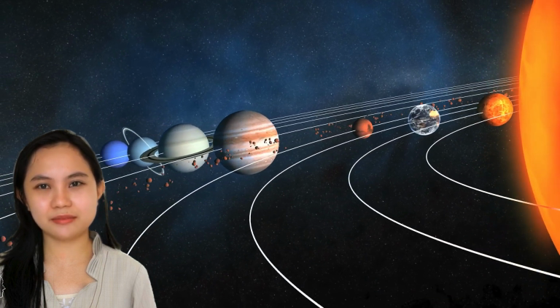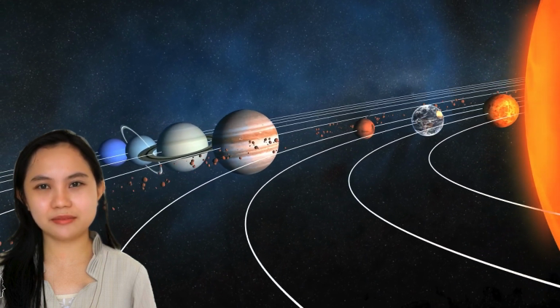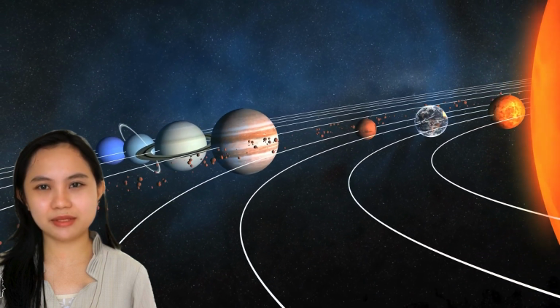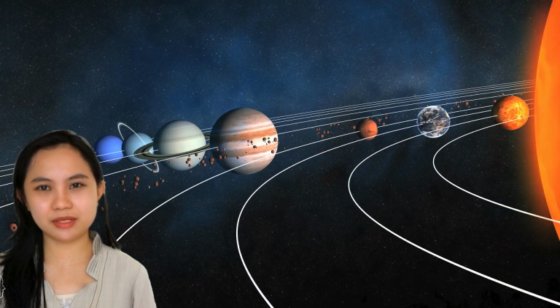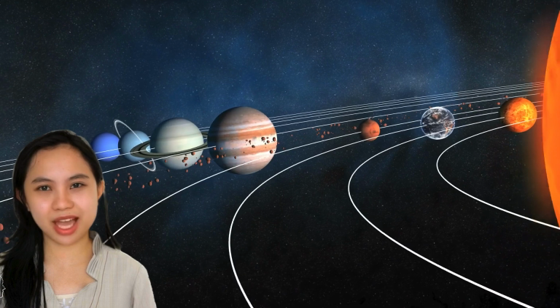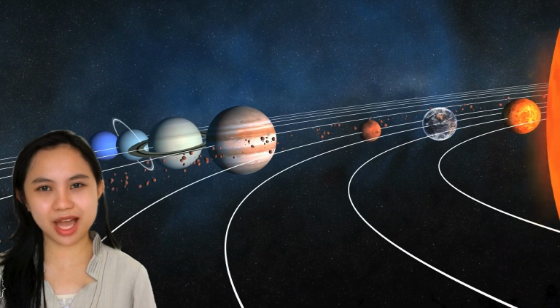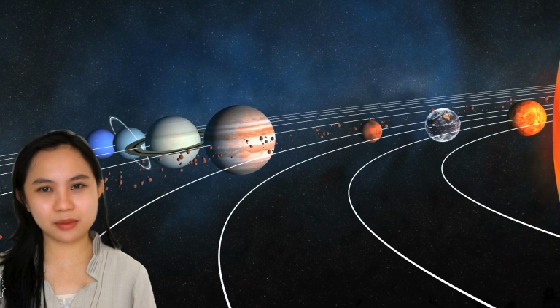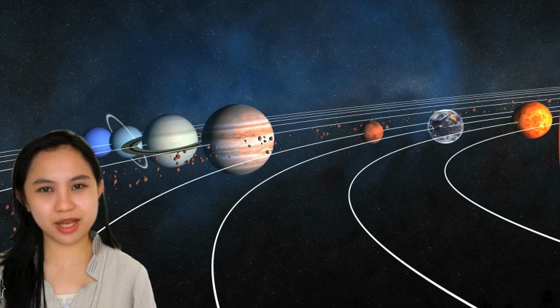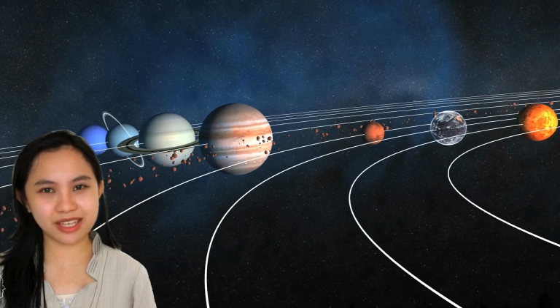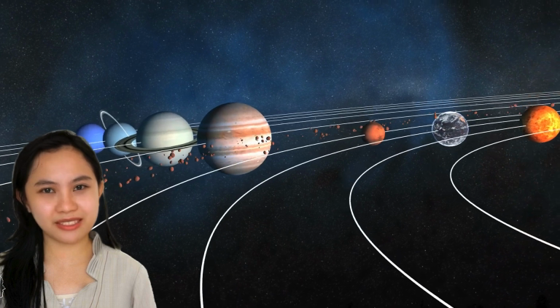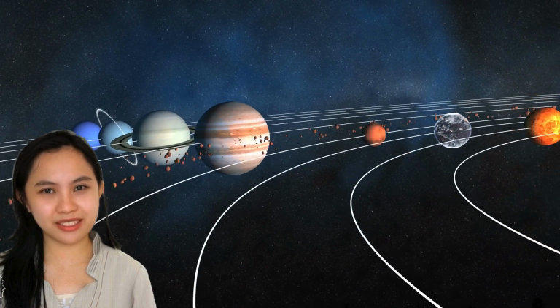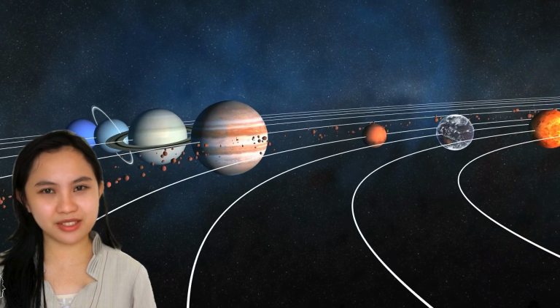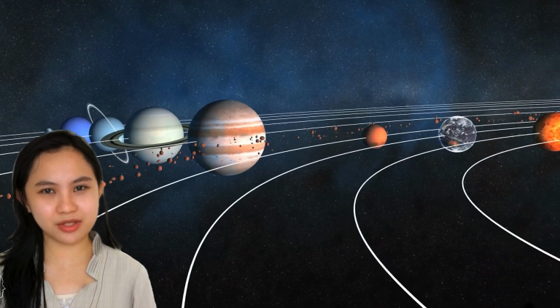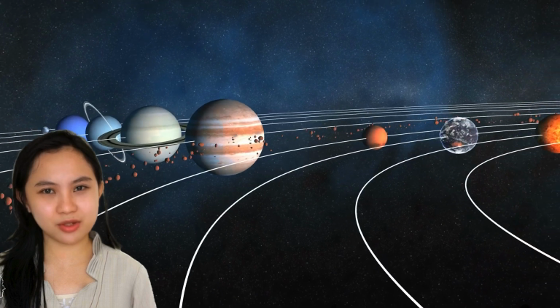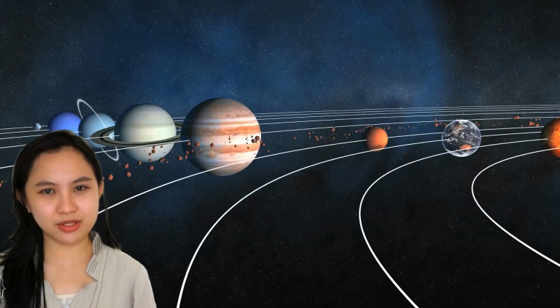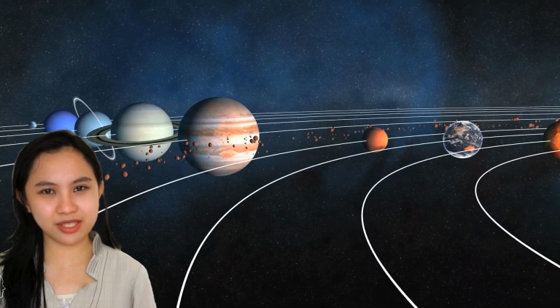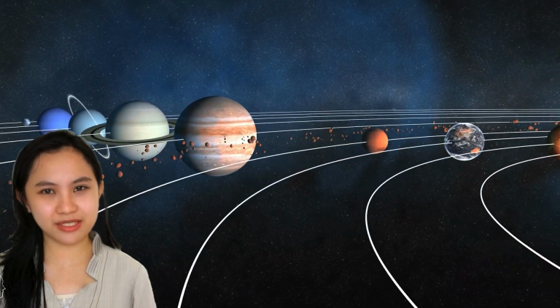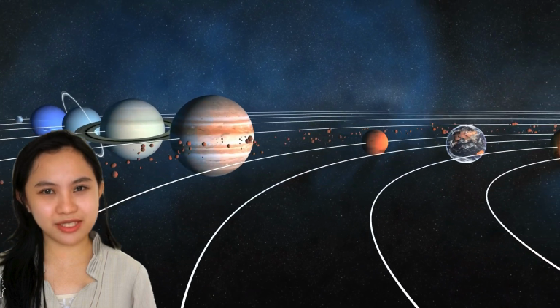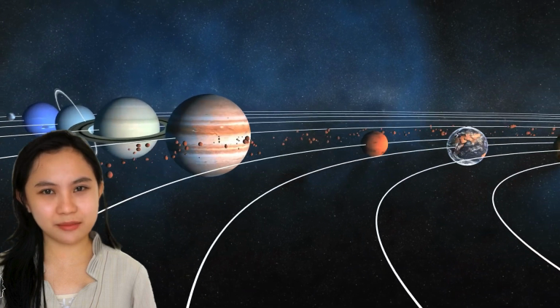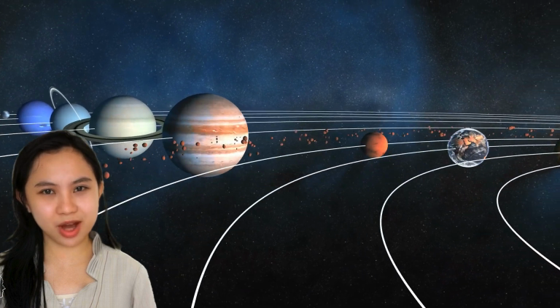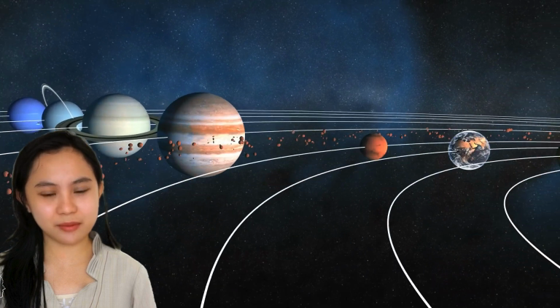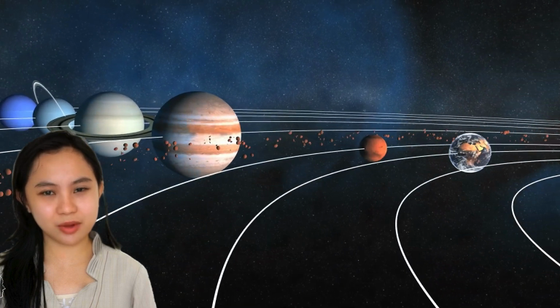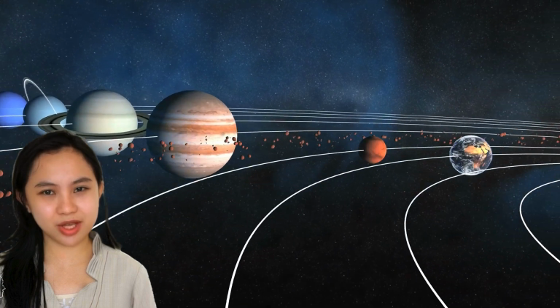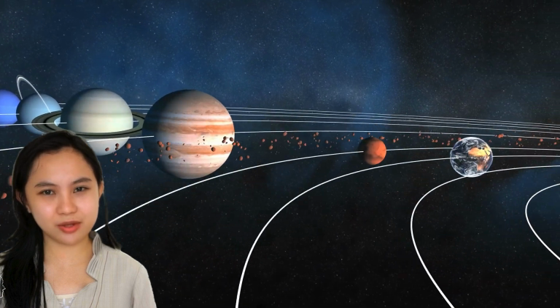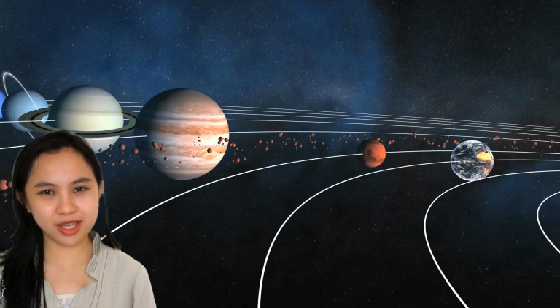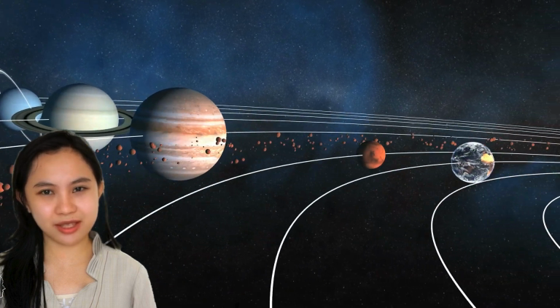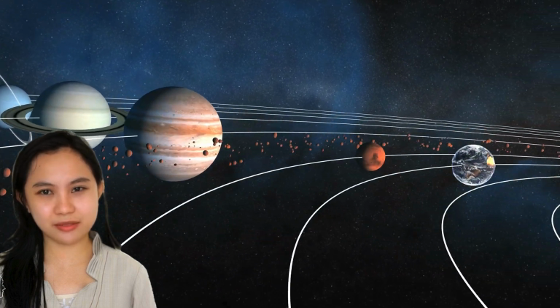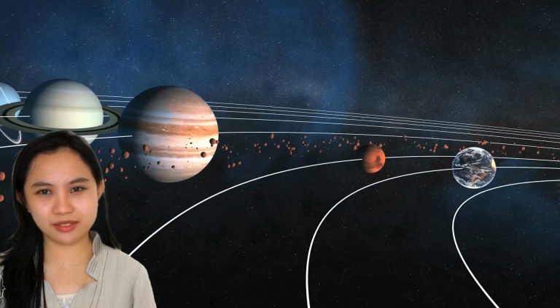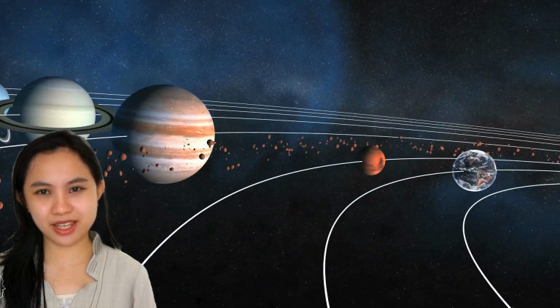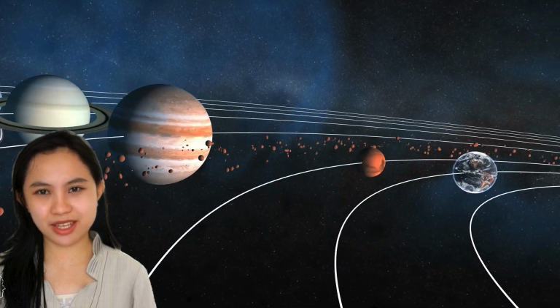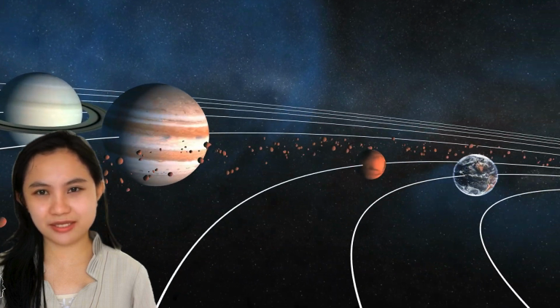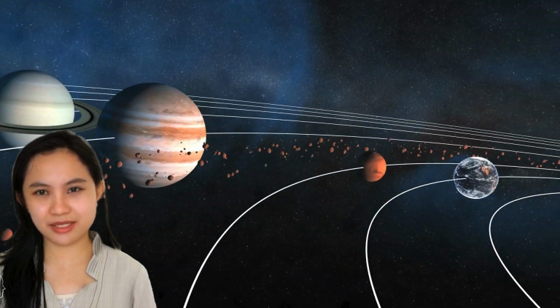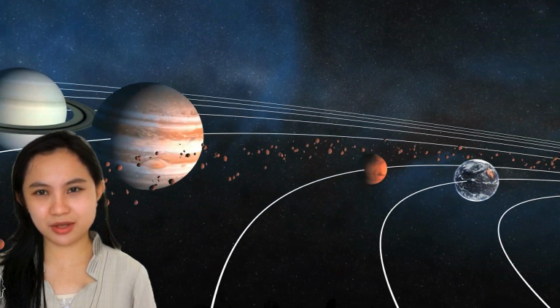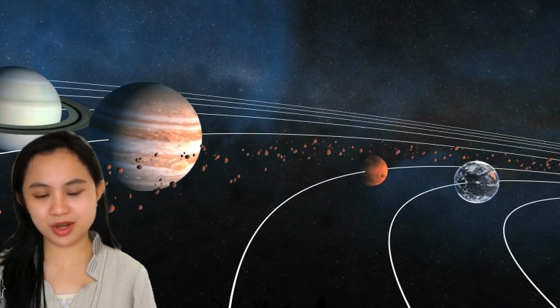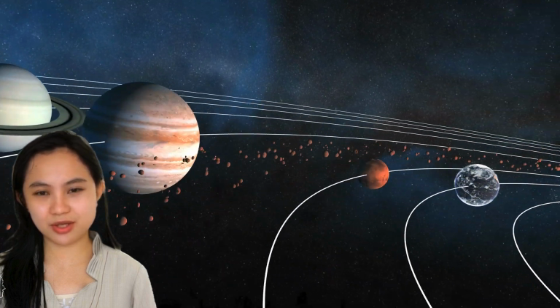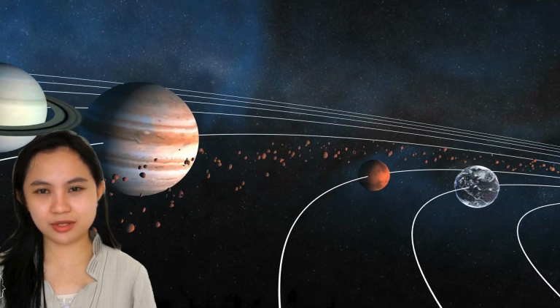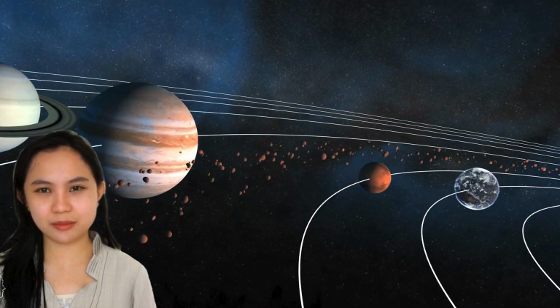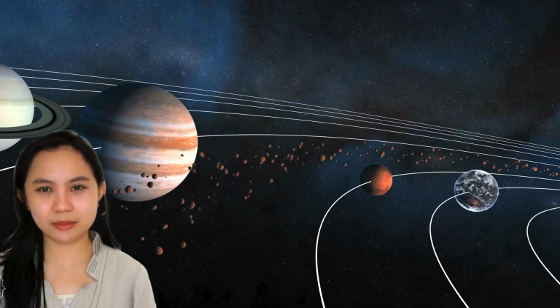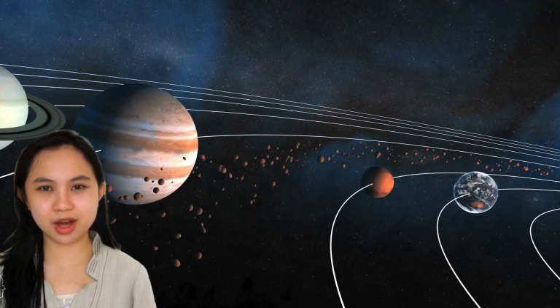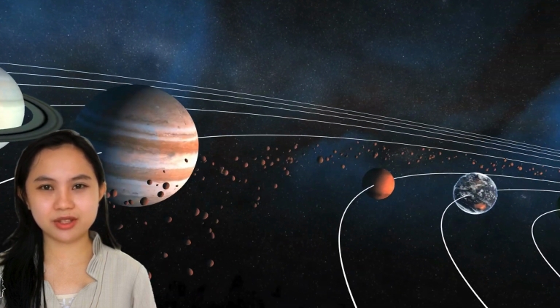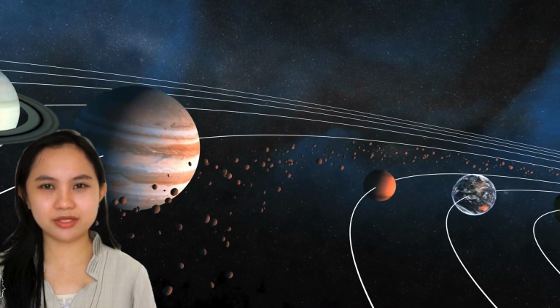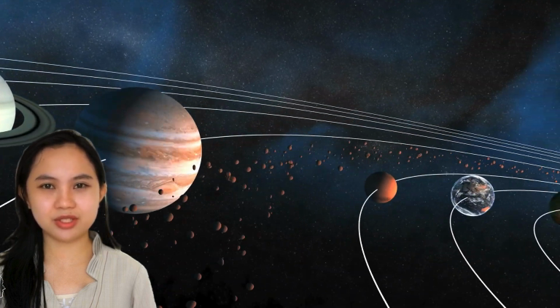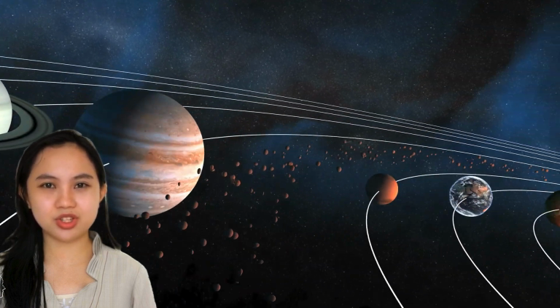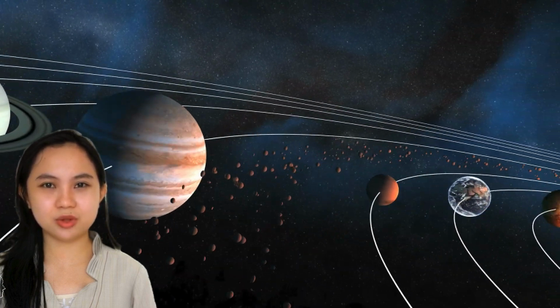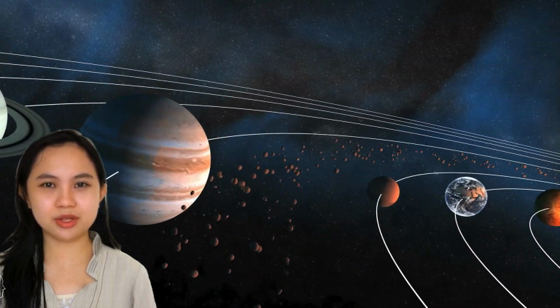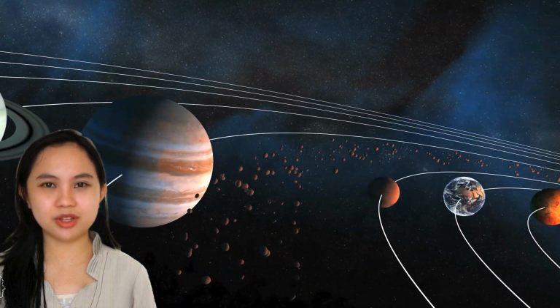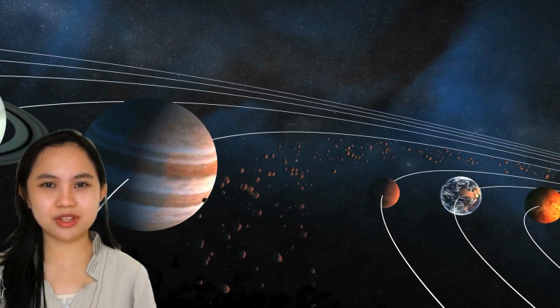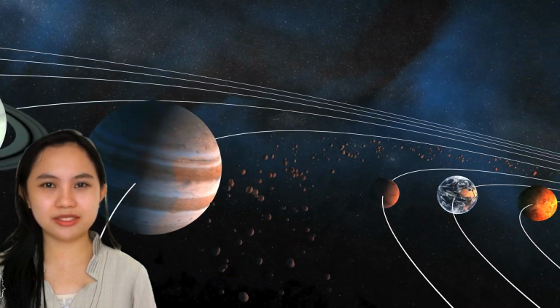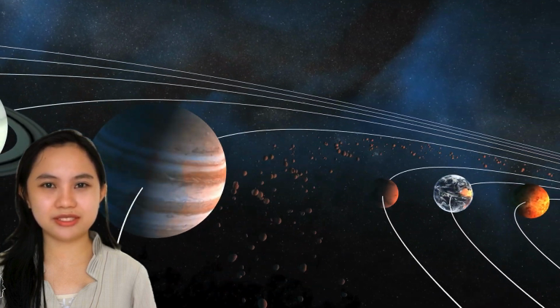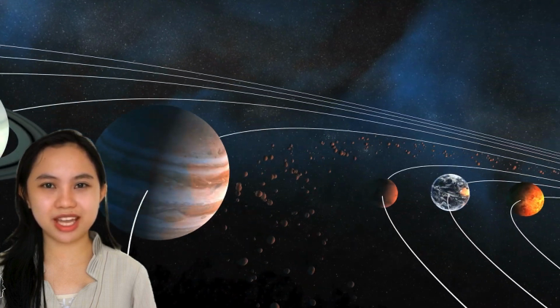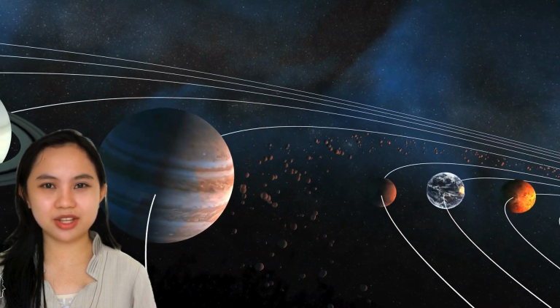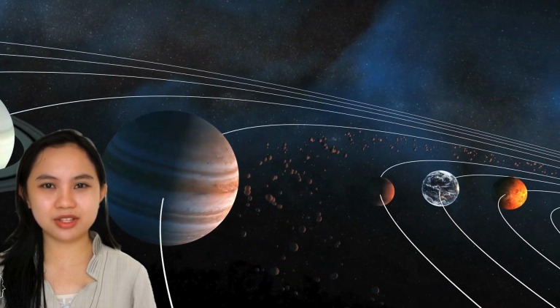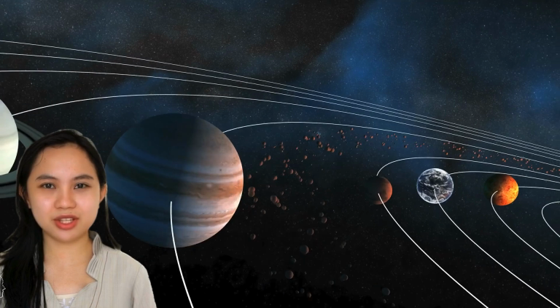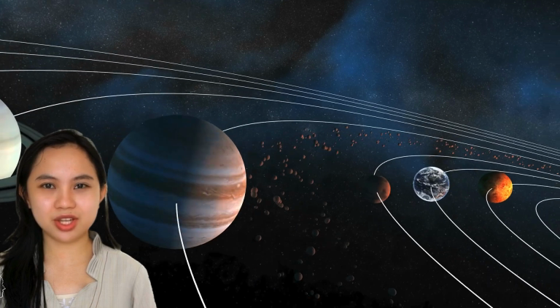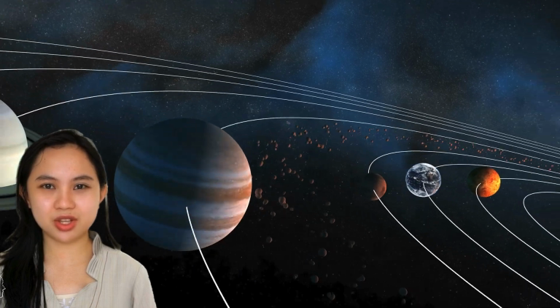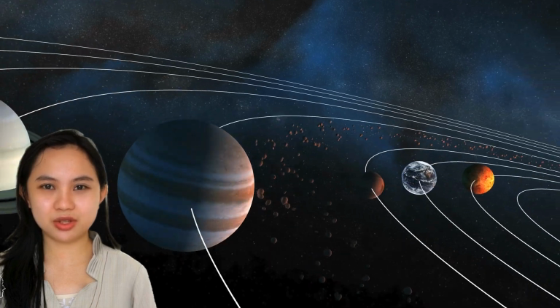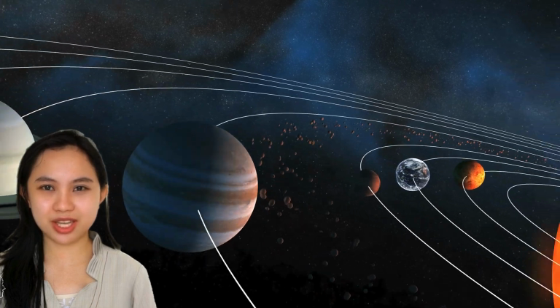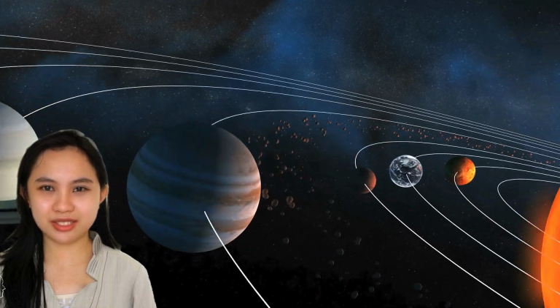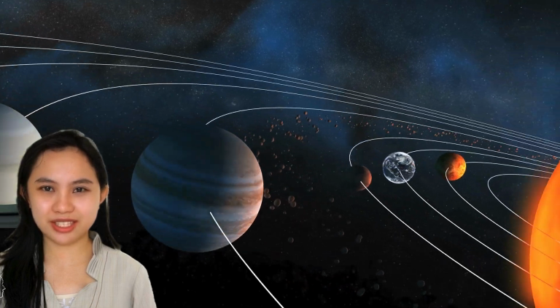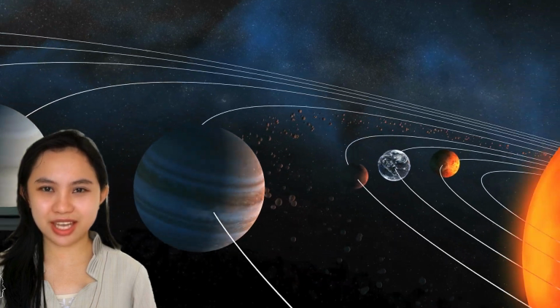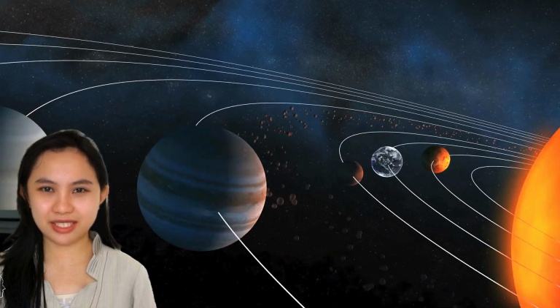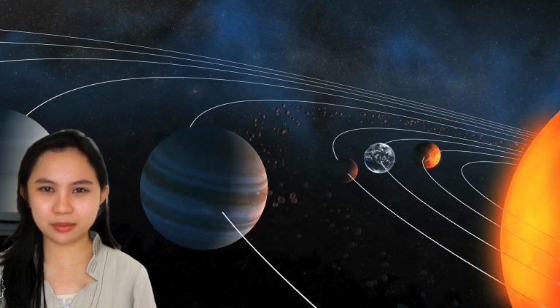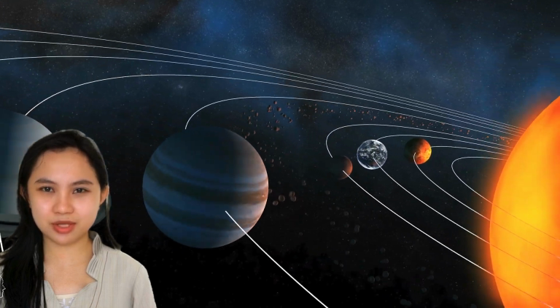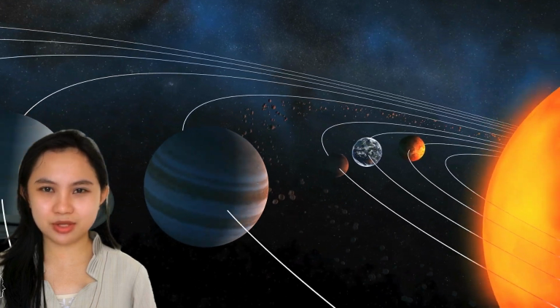The eight planets in the solar system are Mercury, Venus, Earth, Mars, Jupiter, Saturn, Uranus, and Neptune.